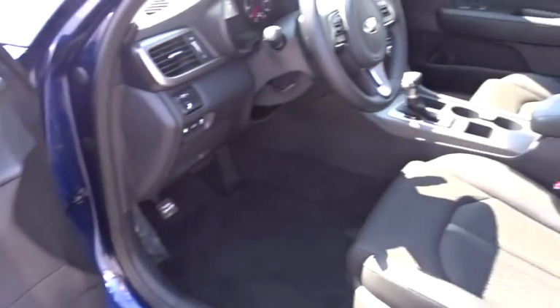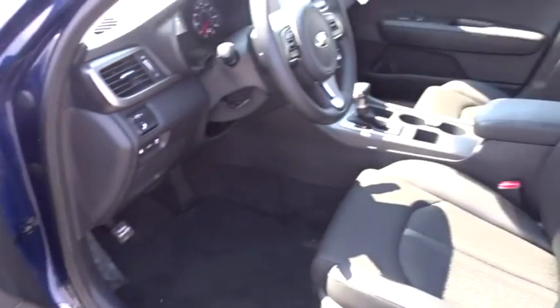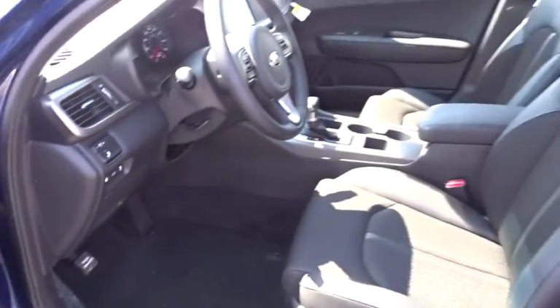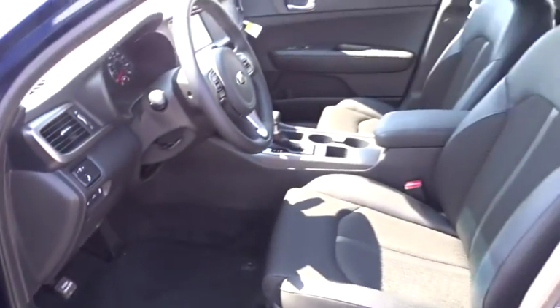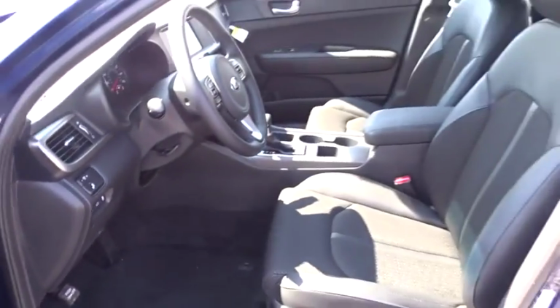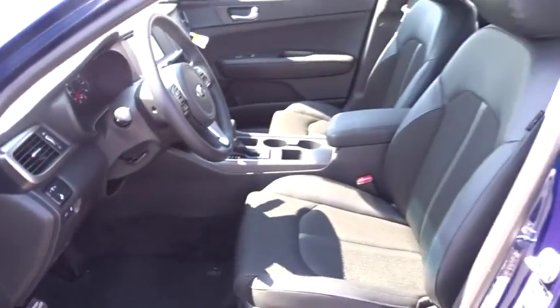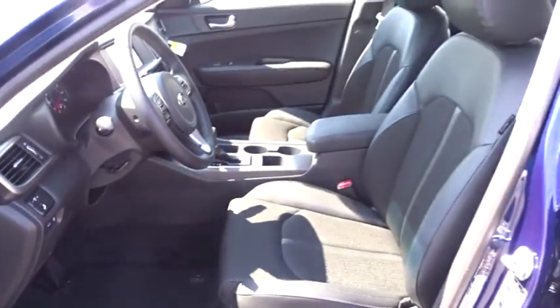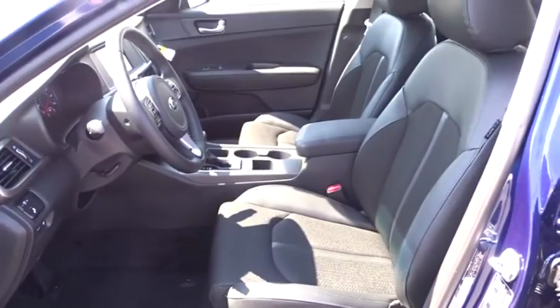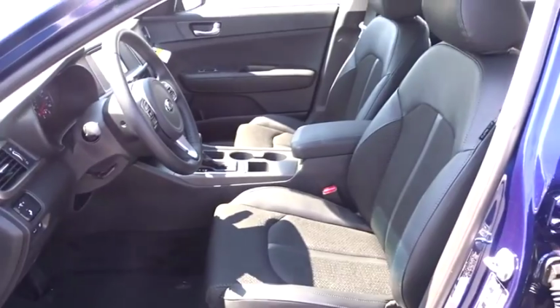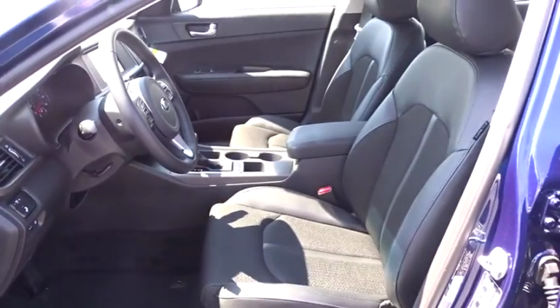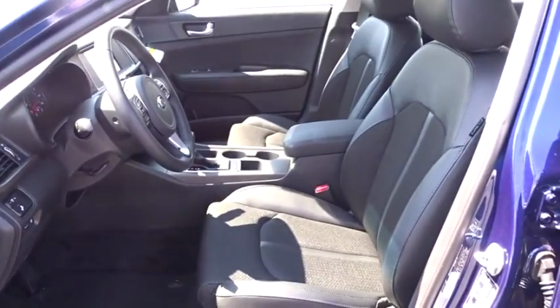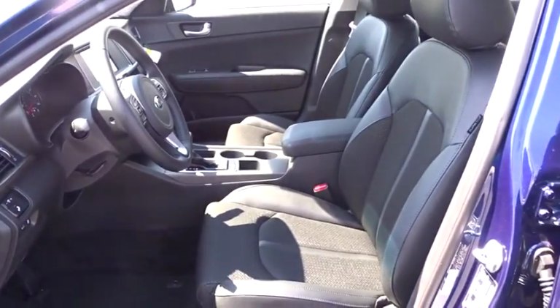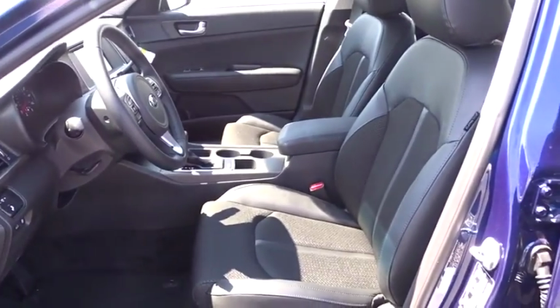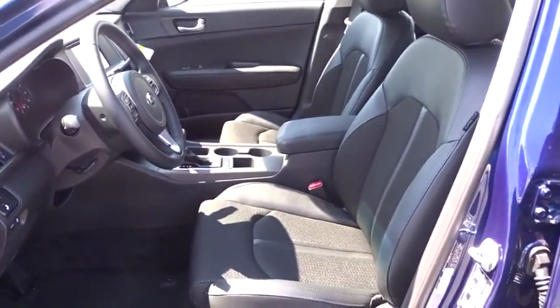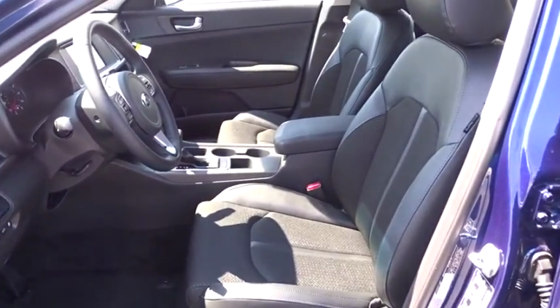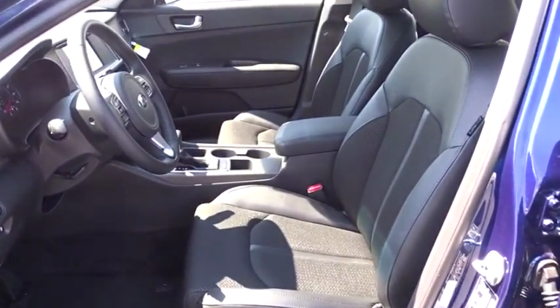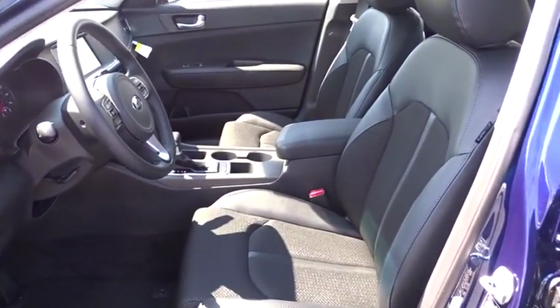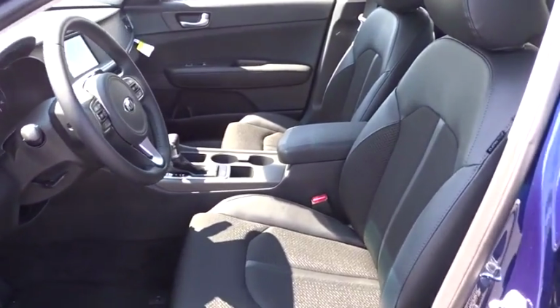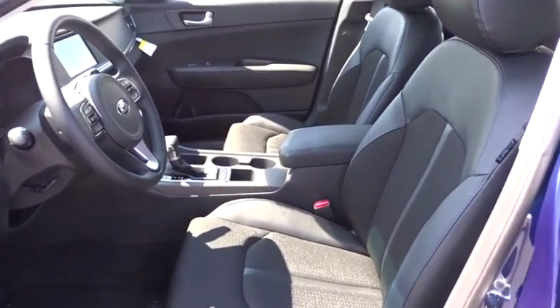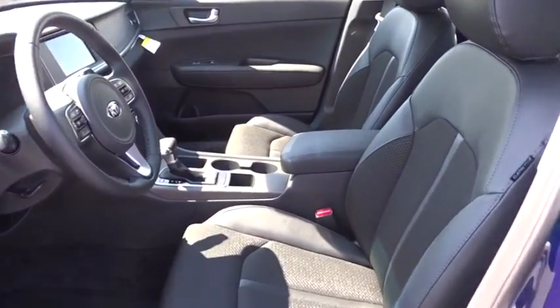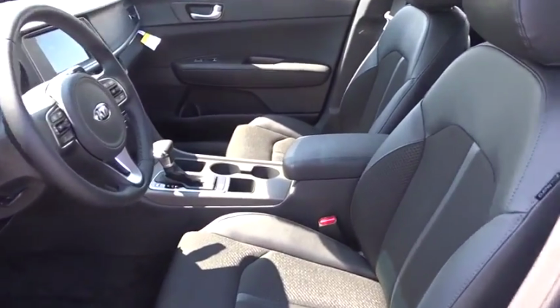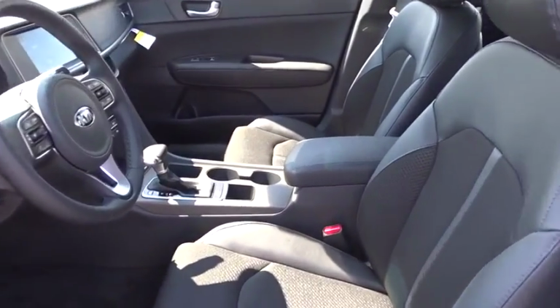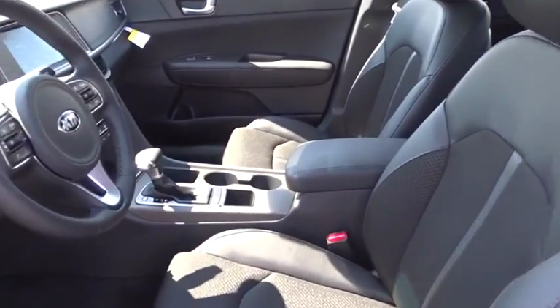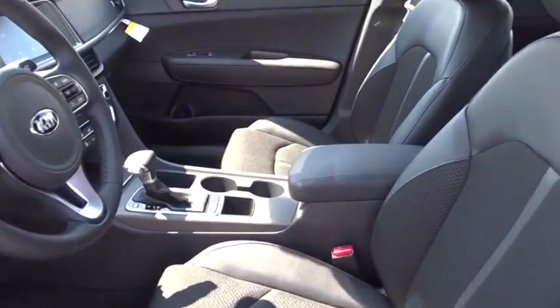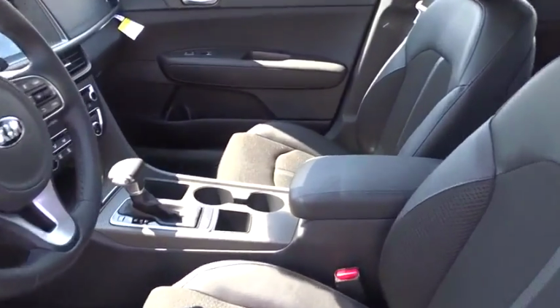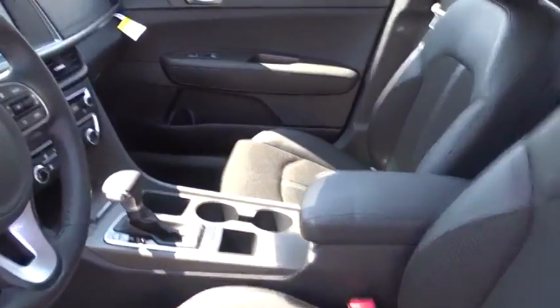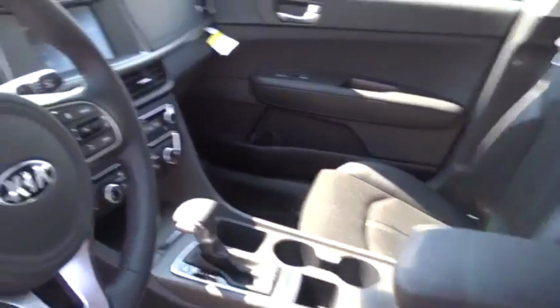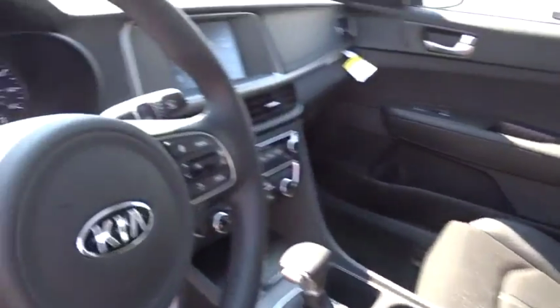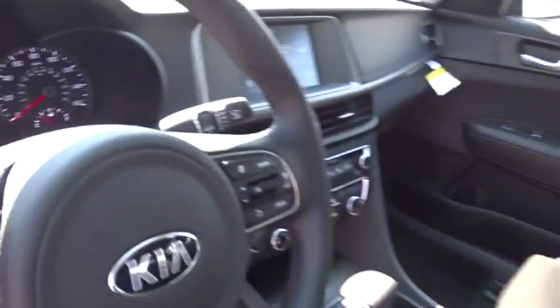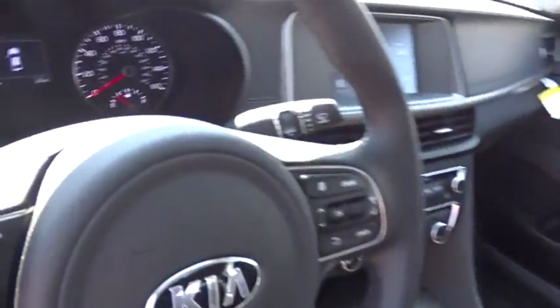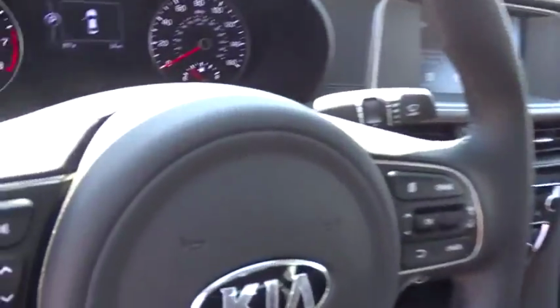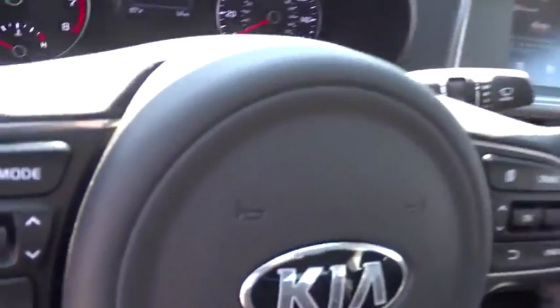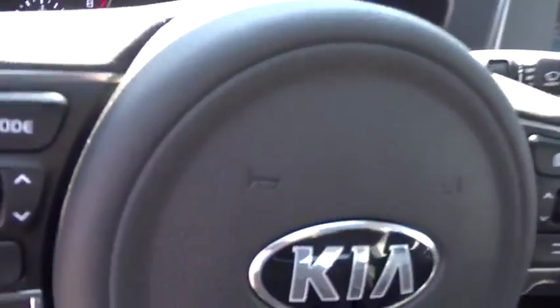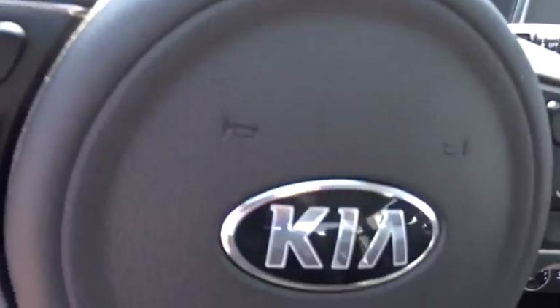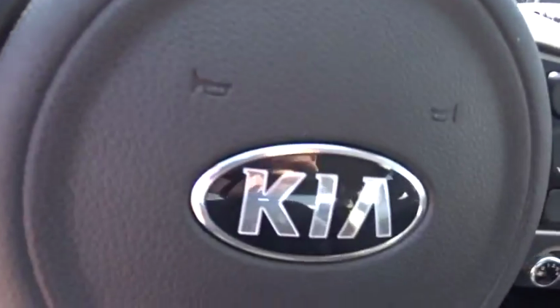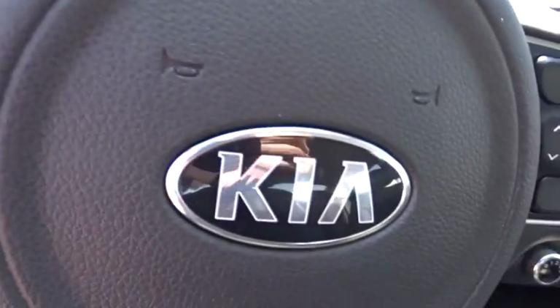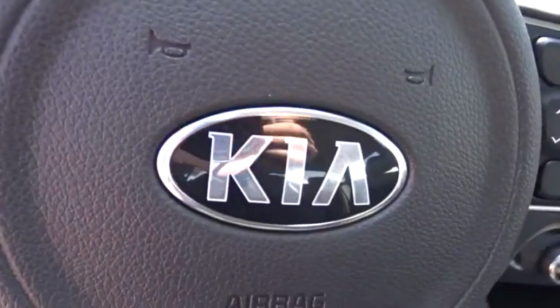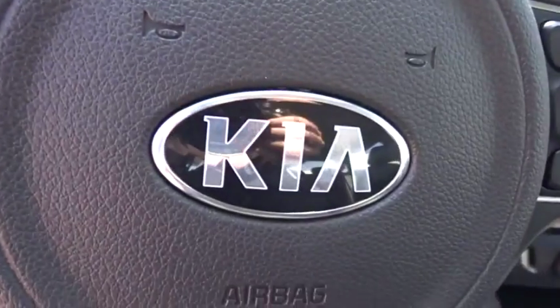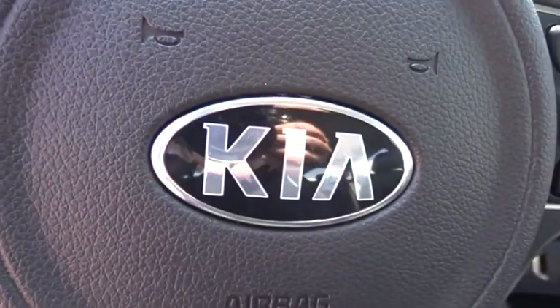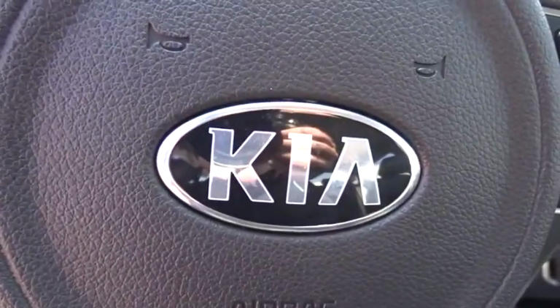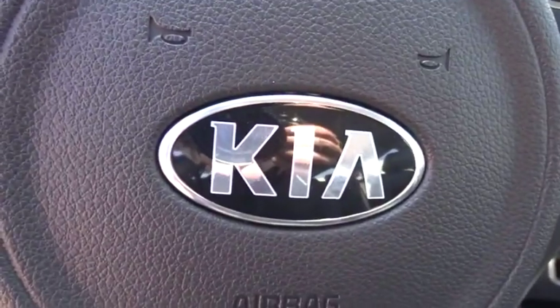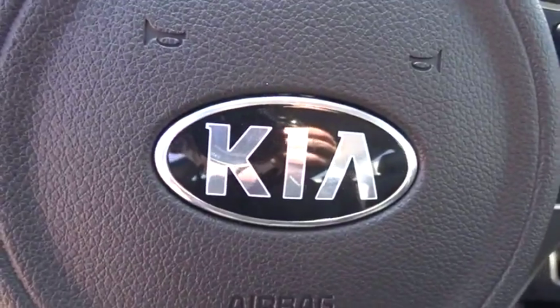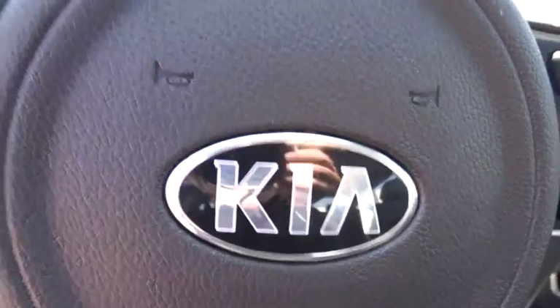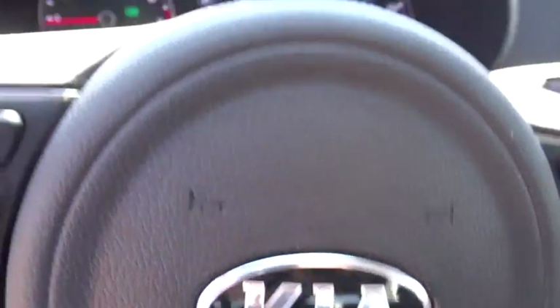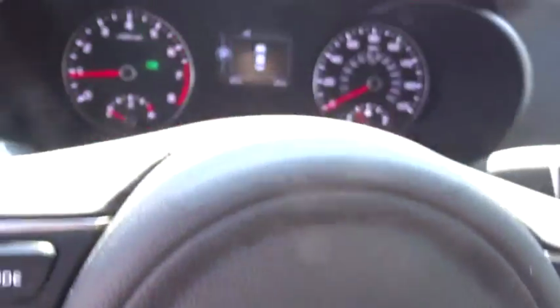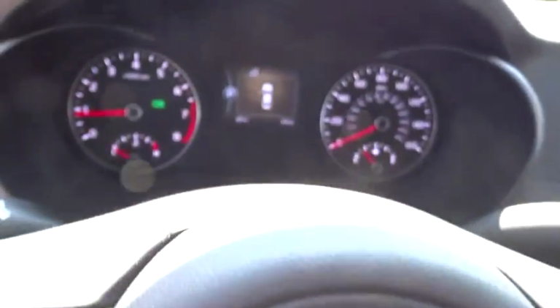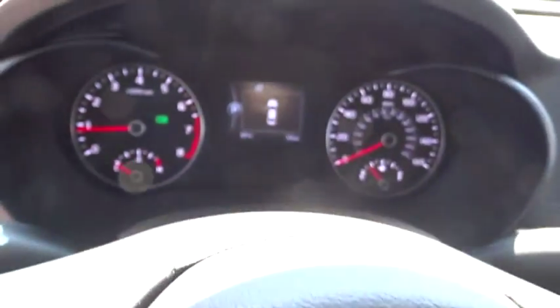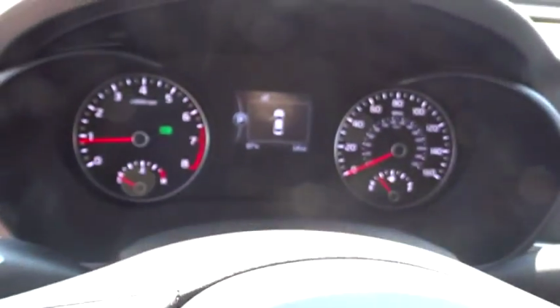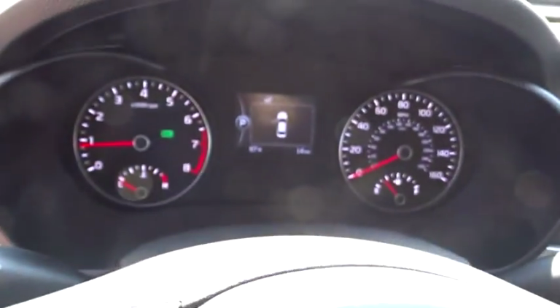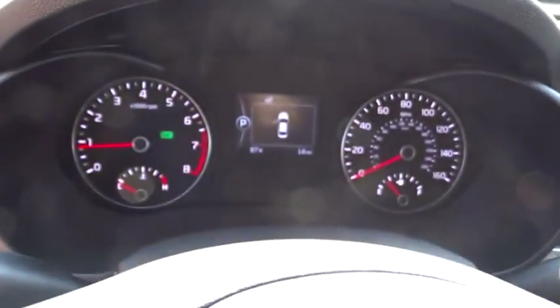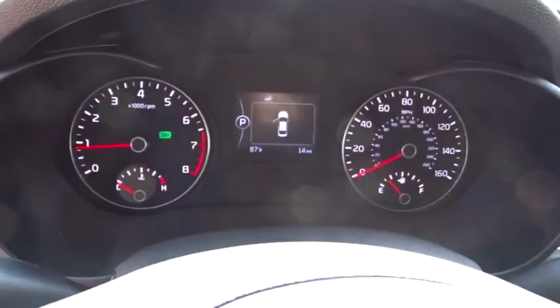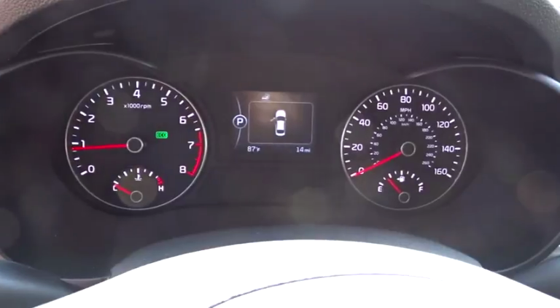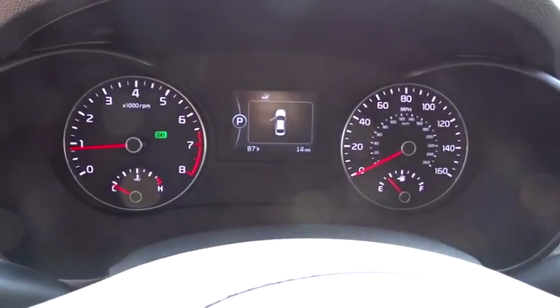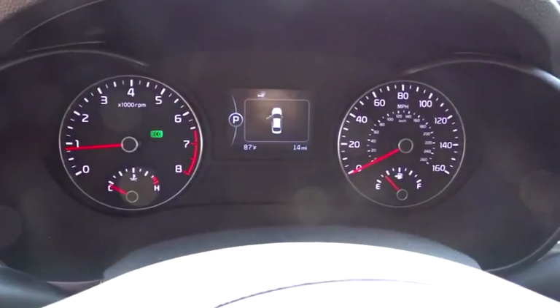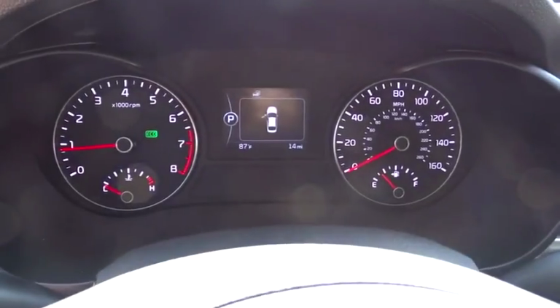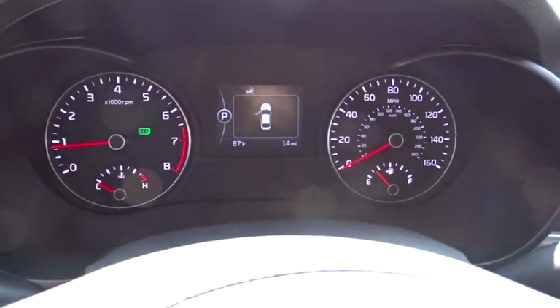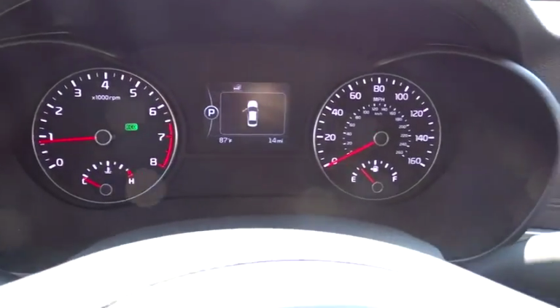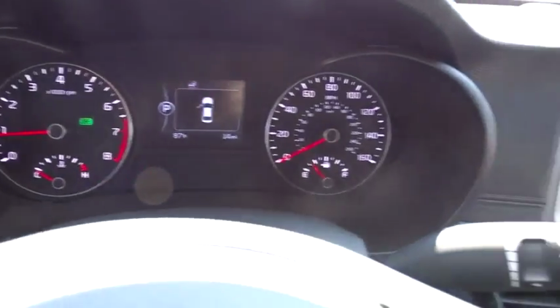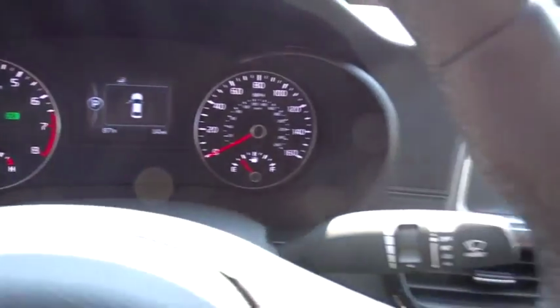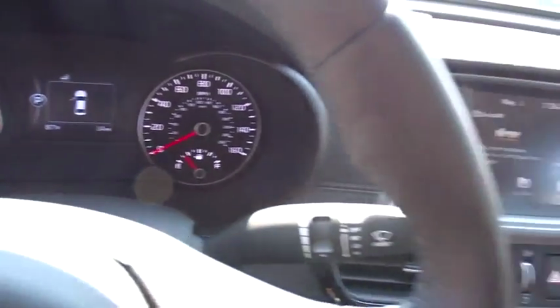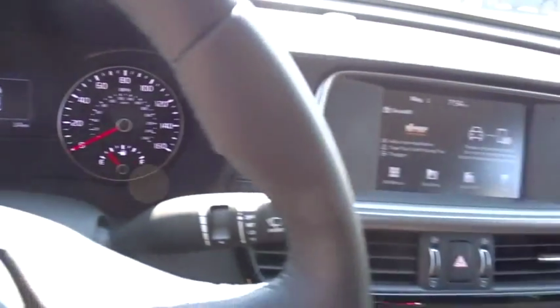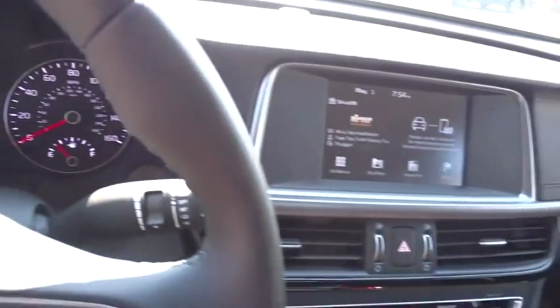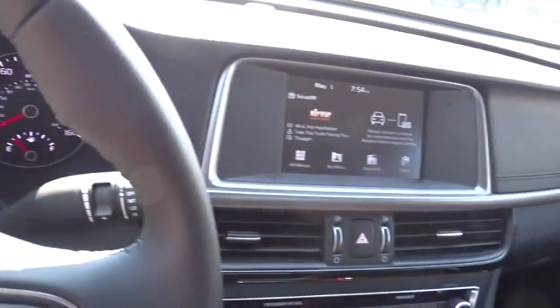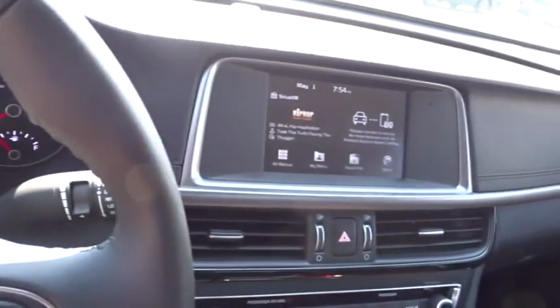Rear defrost, AM FM stereo radio, power windows. This beauty will even make your house keys jealous. Drive it today!